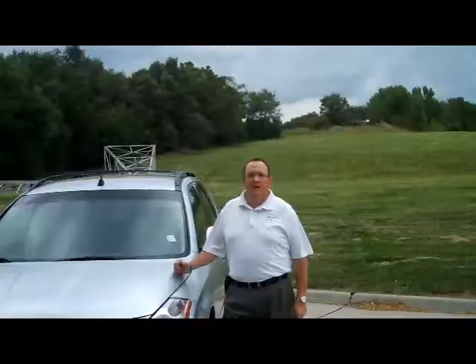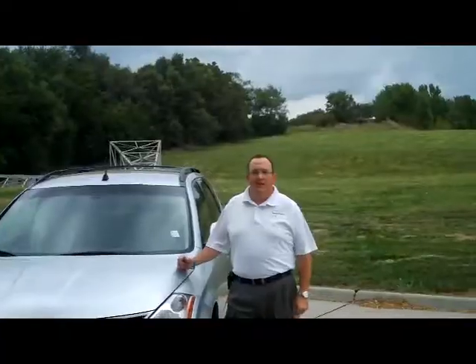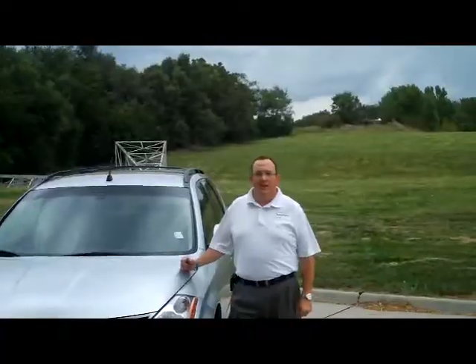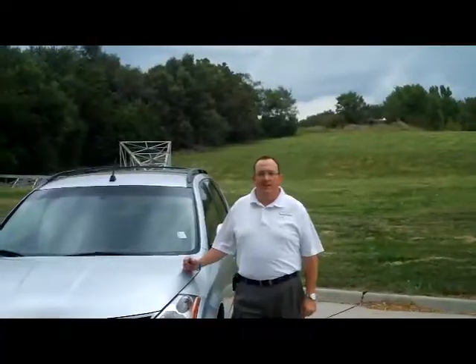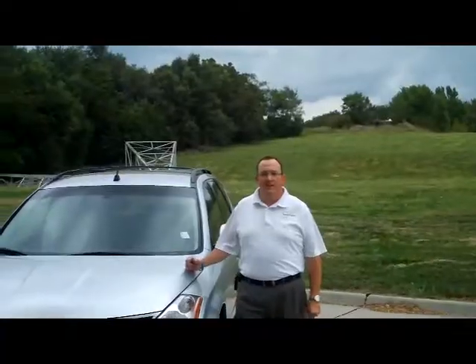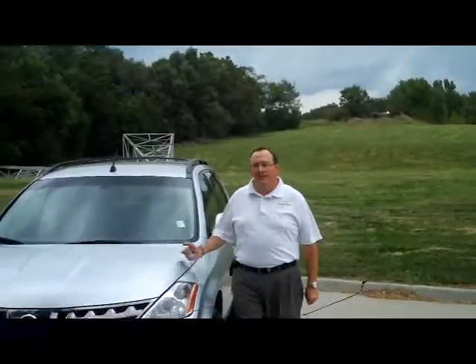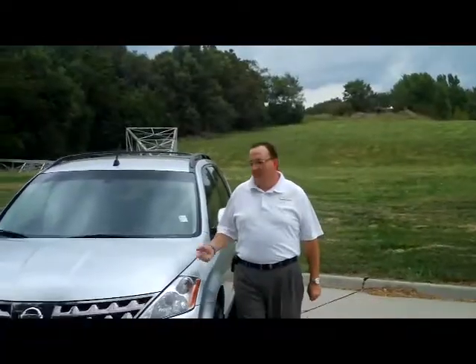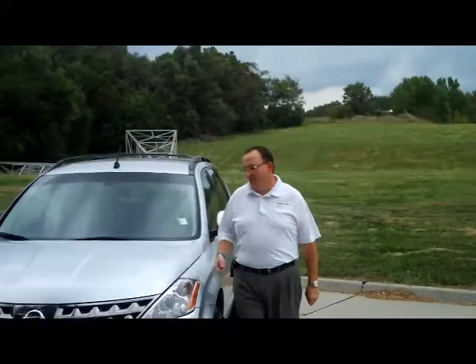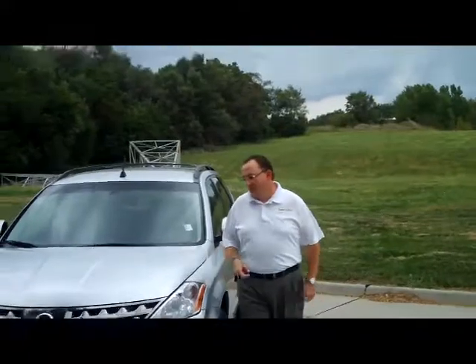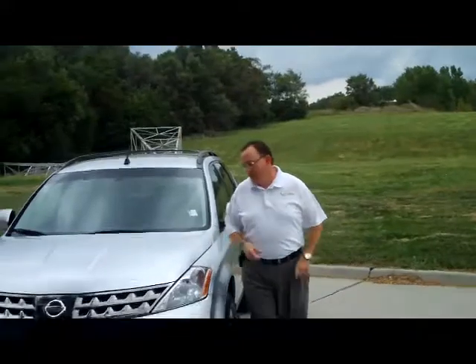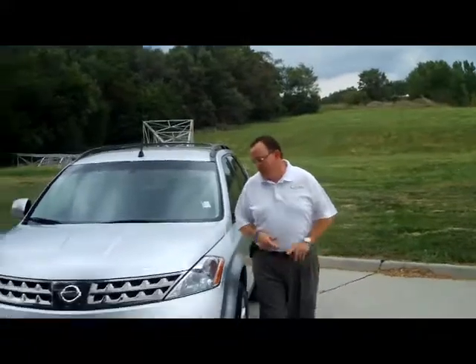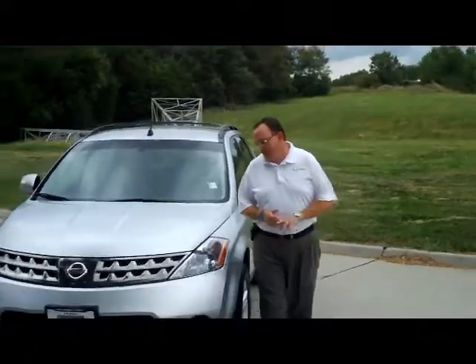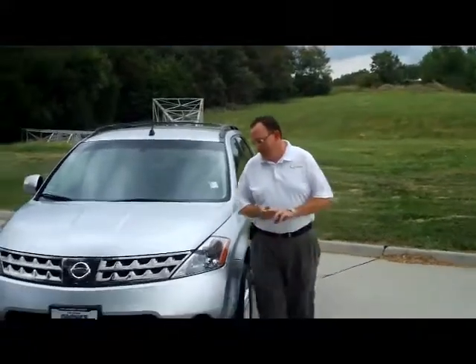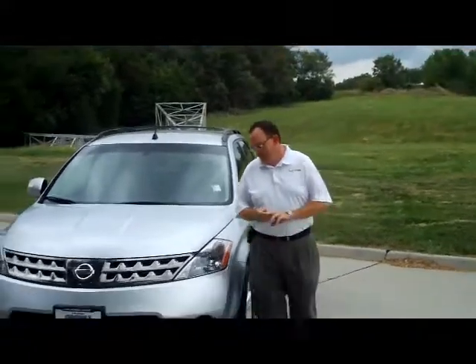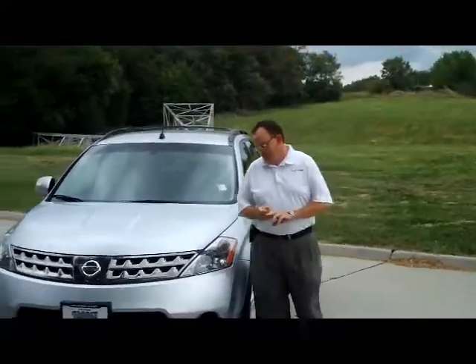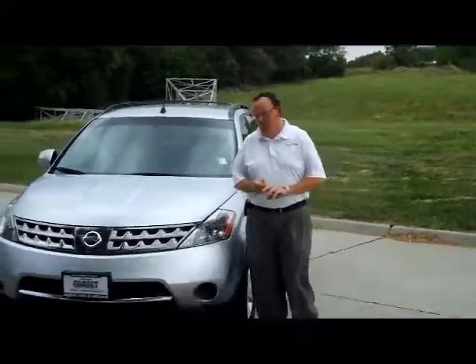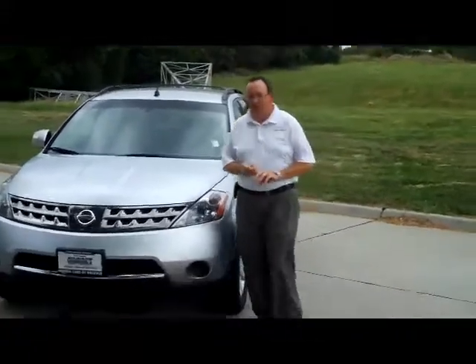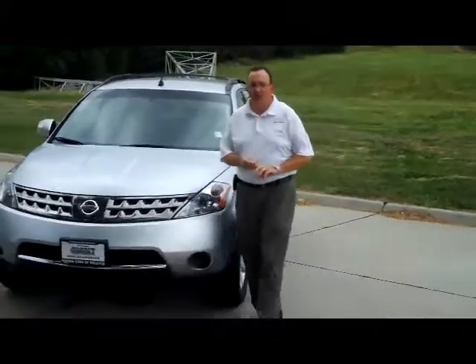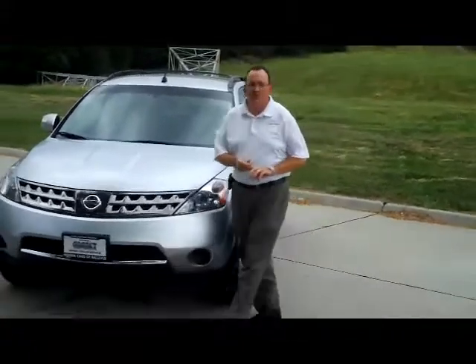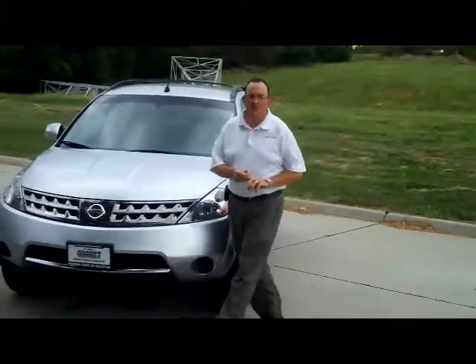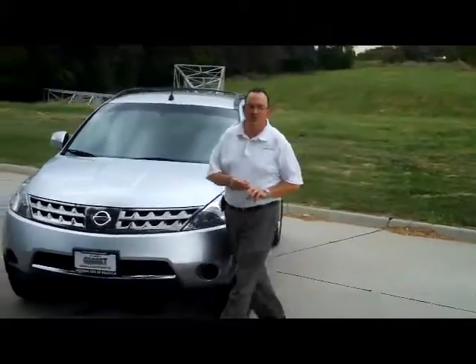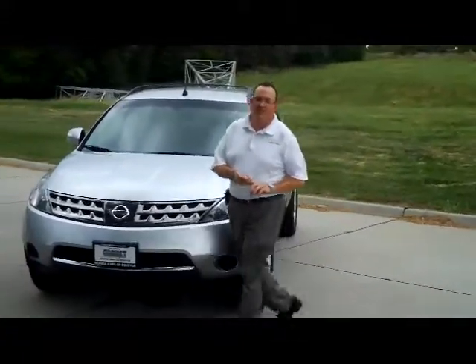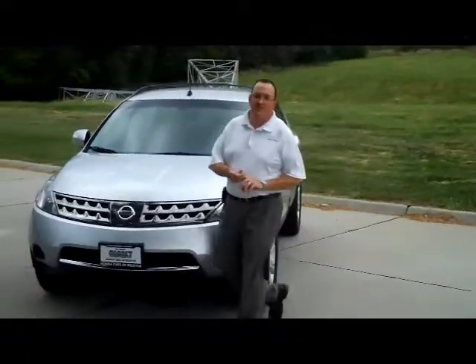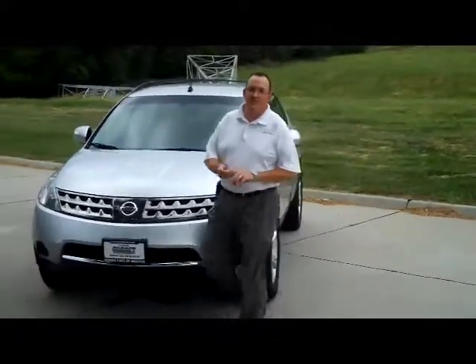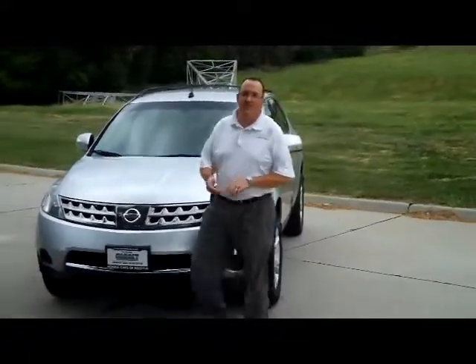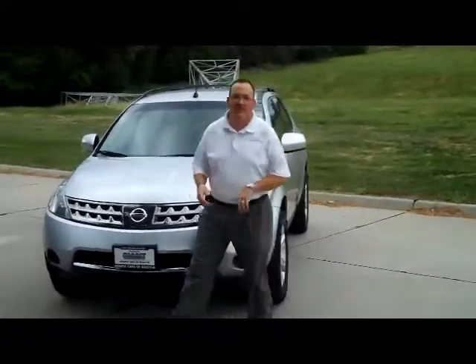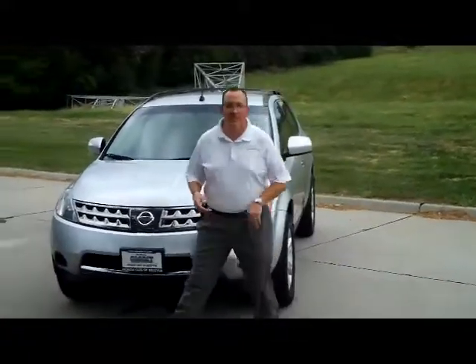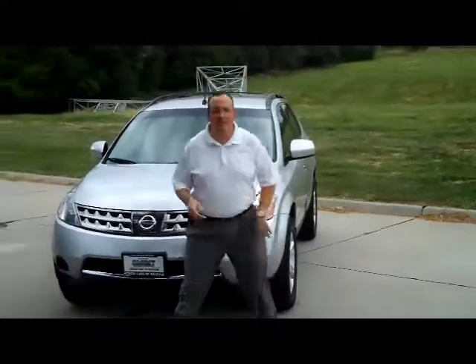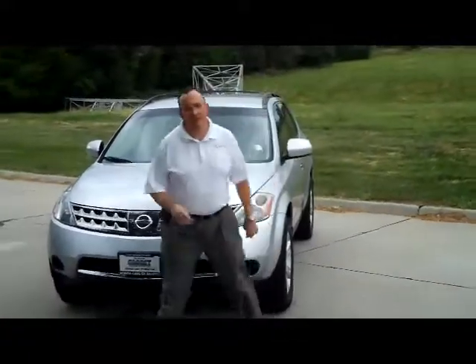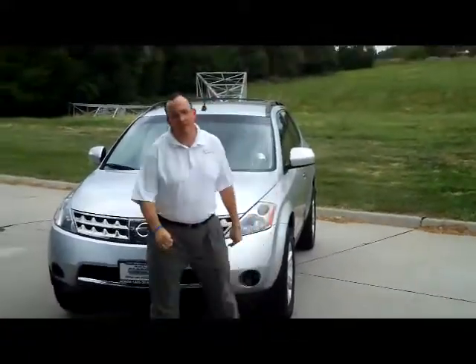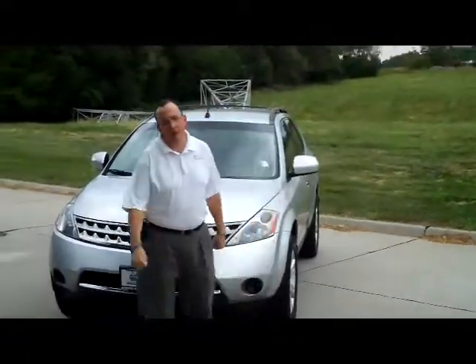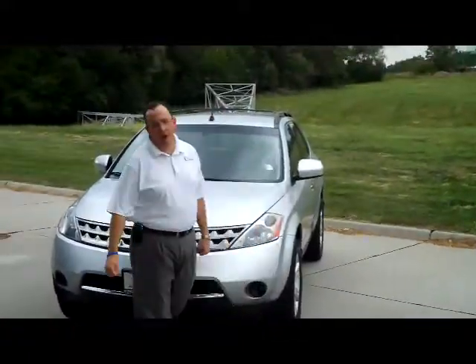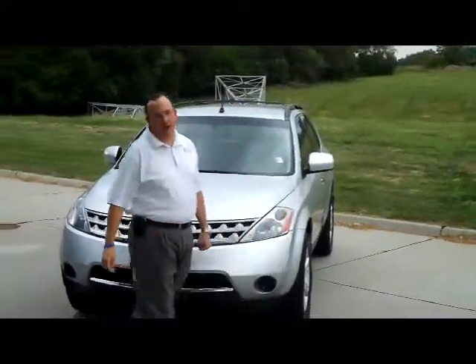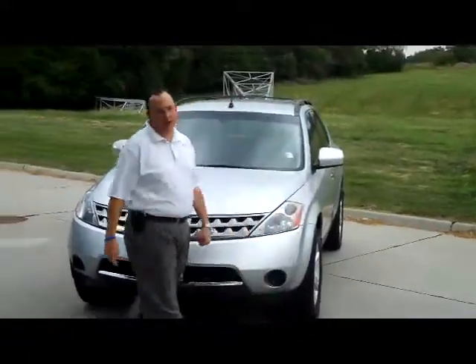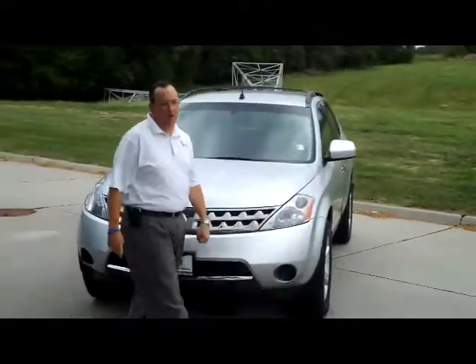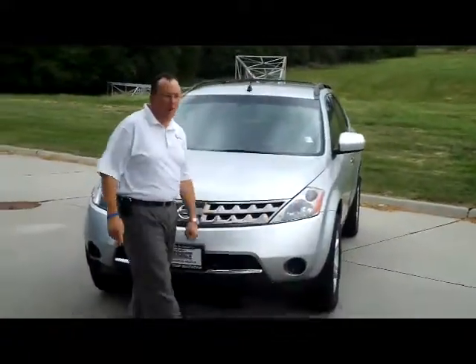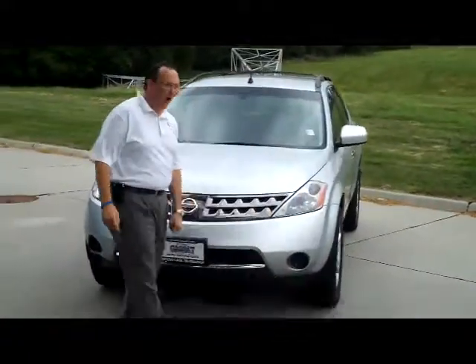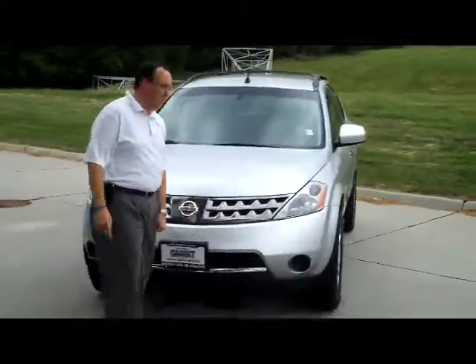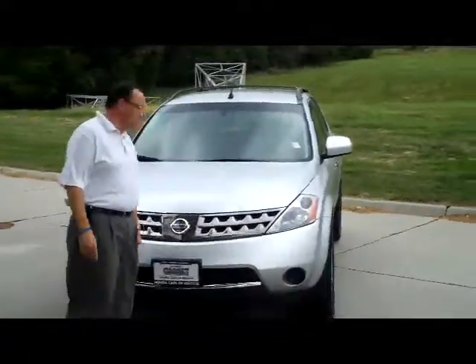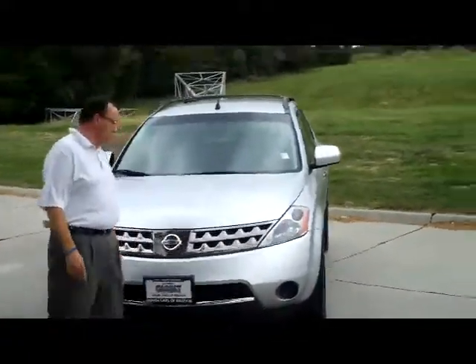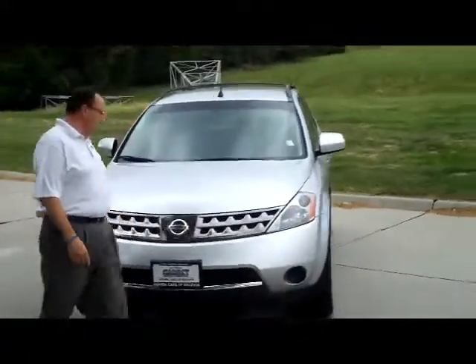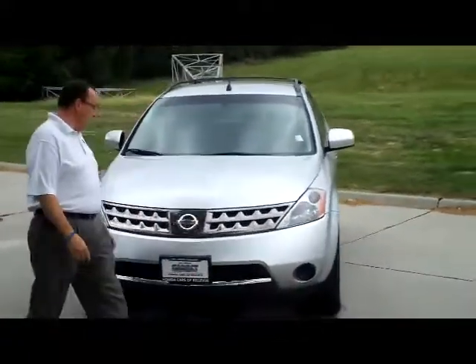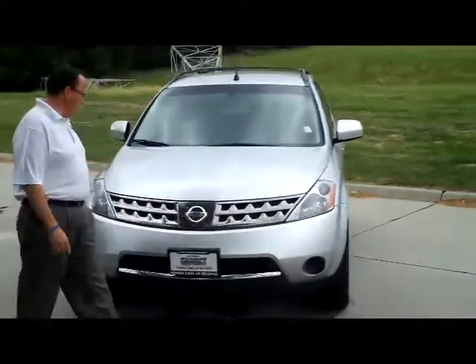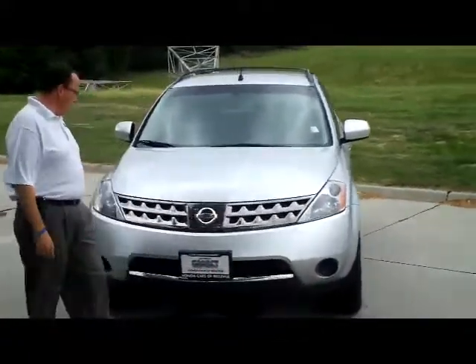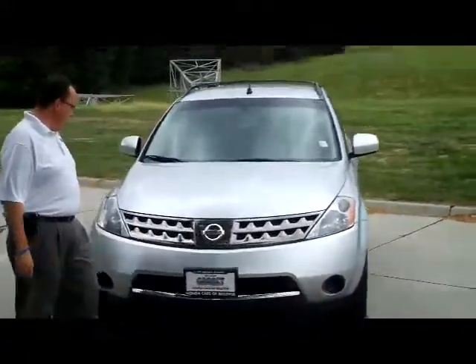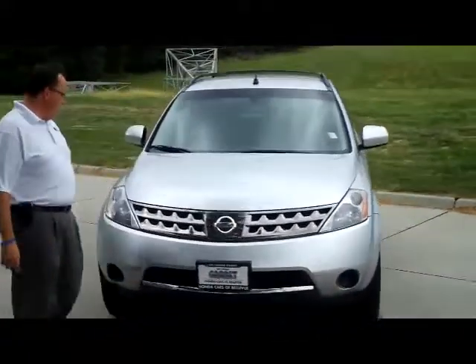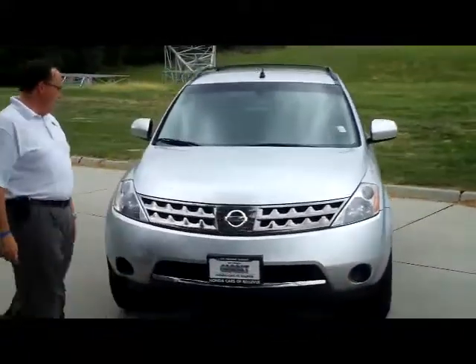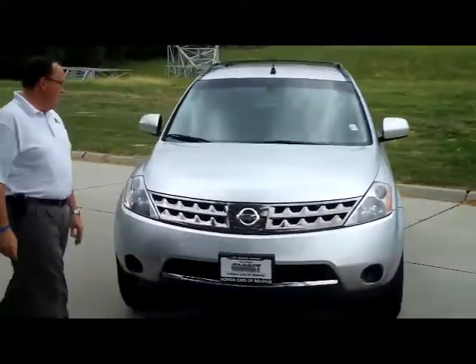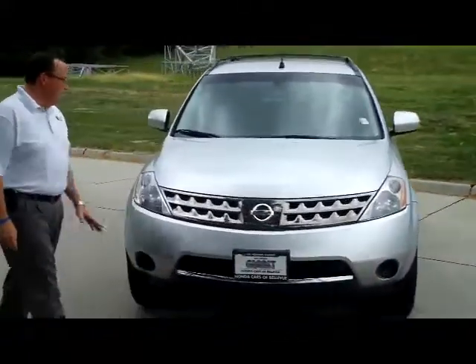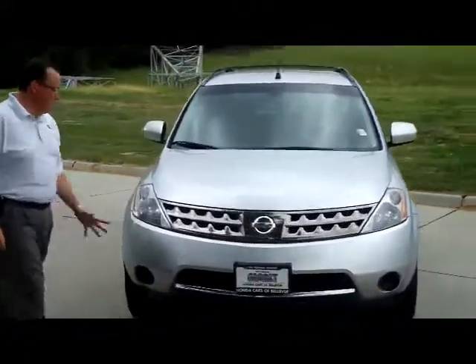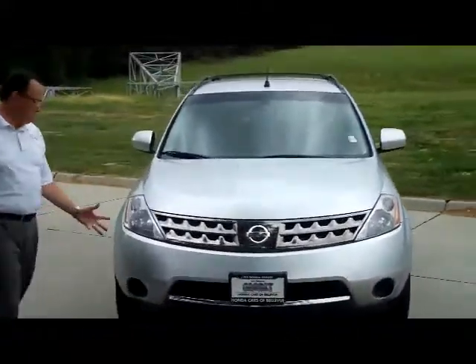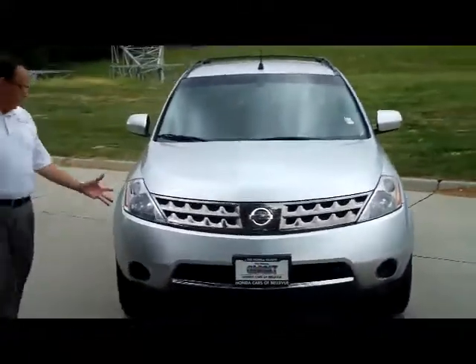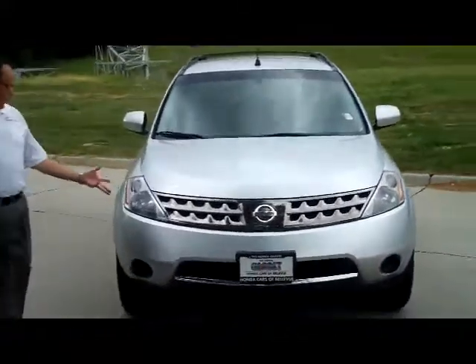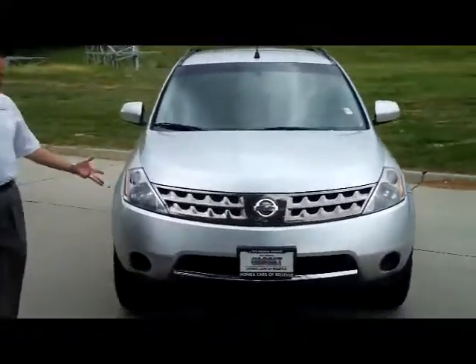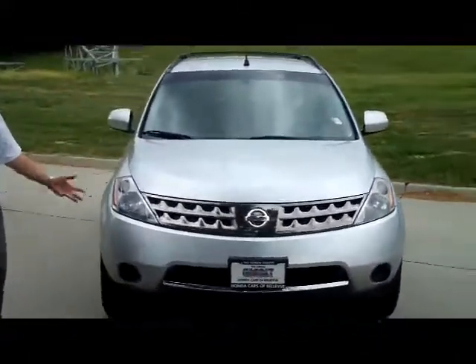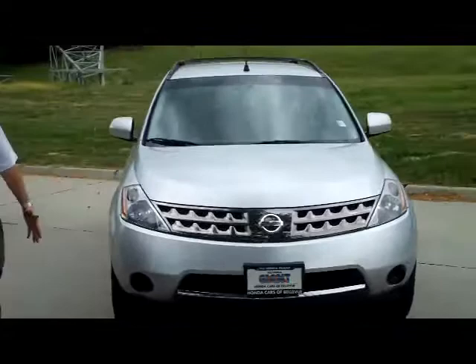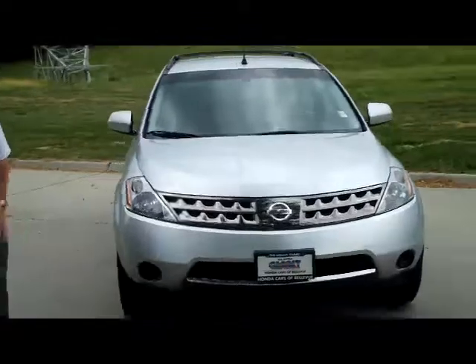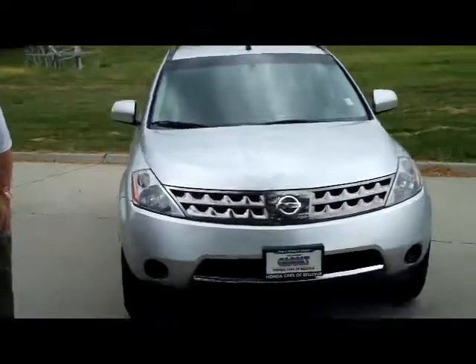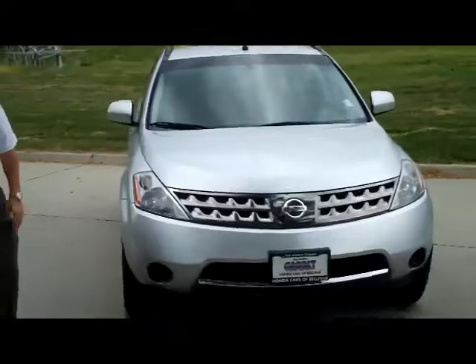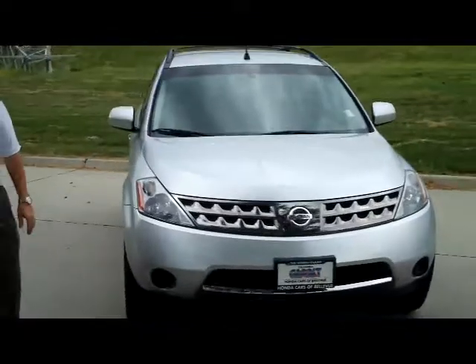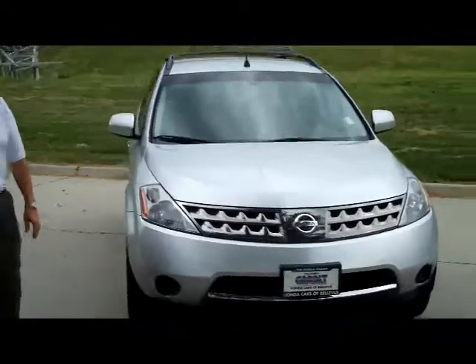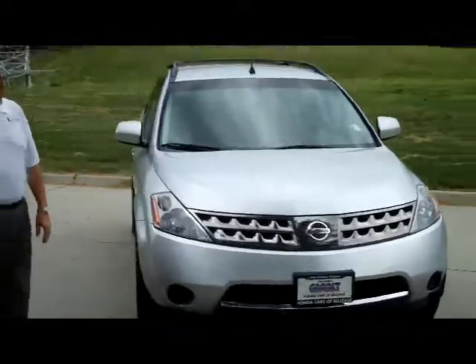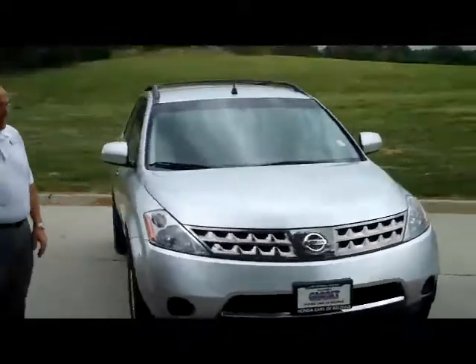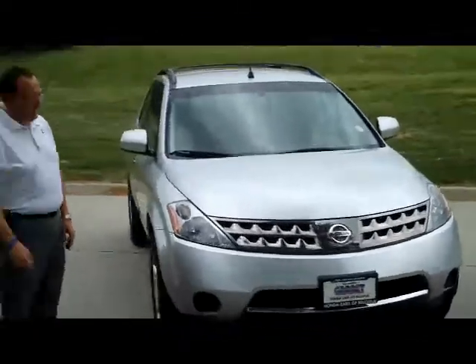Brian Kelly here for the Honda Giant. I'm here to show you this 2007 Nissan Murano all-wheel drive. It only has 28,000 miles on it.